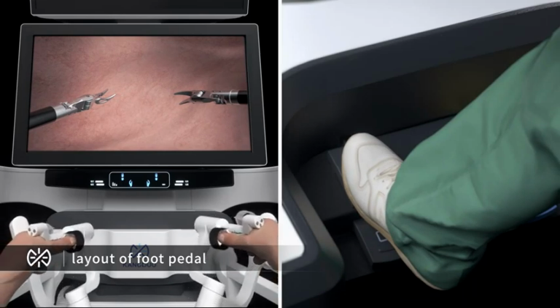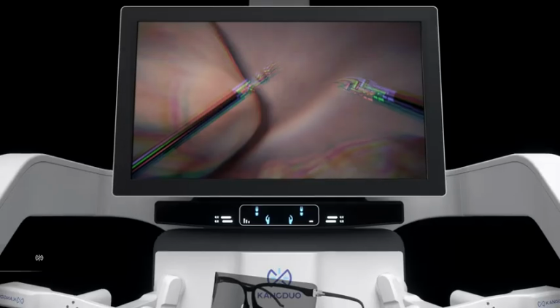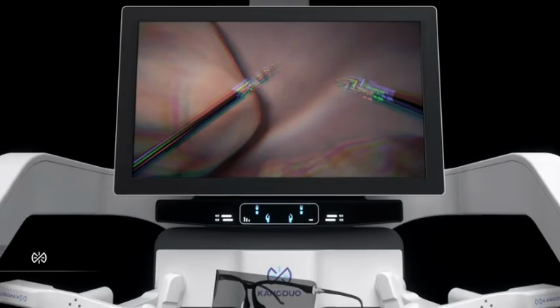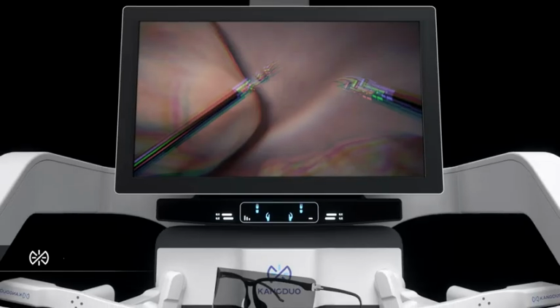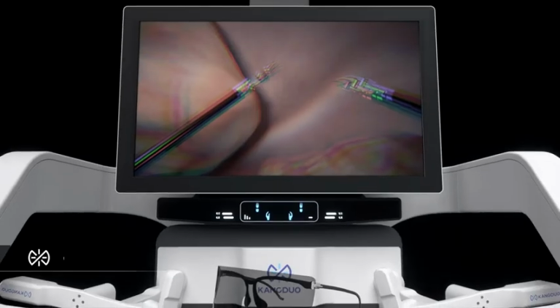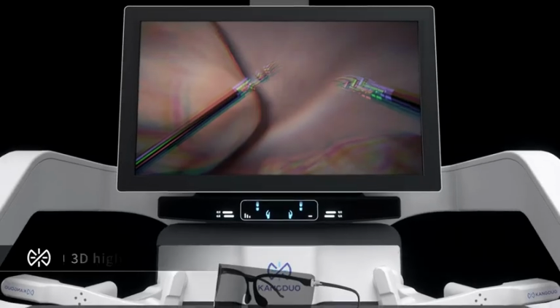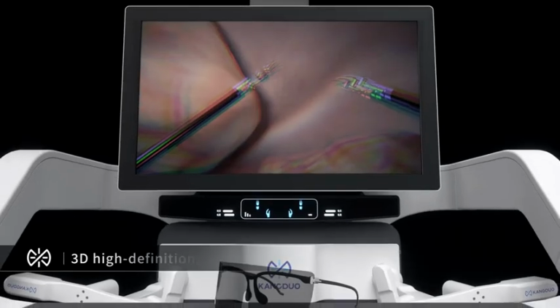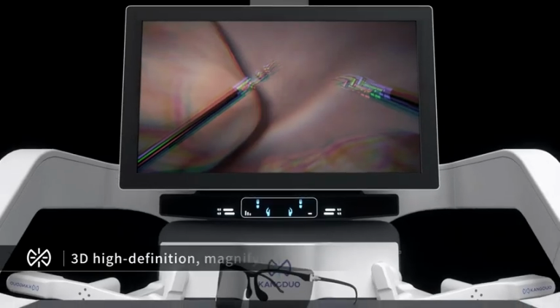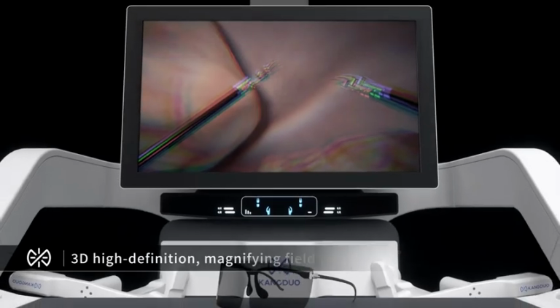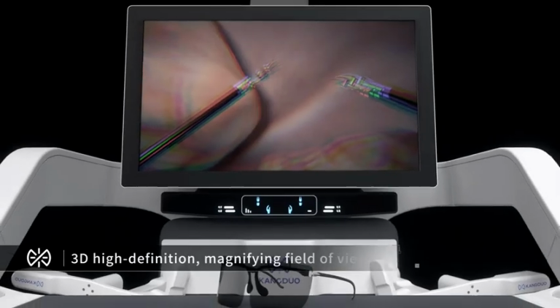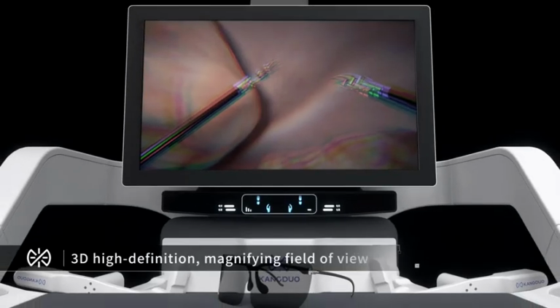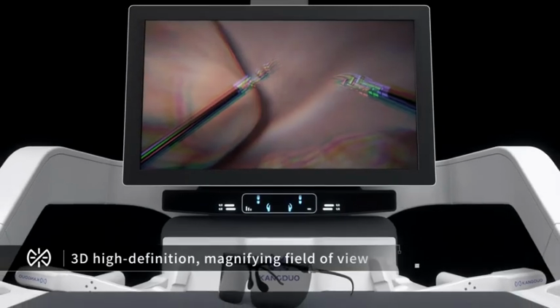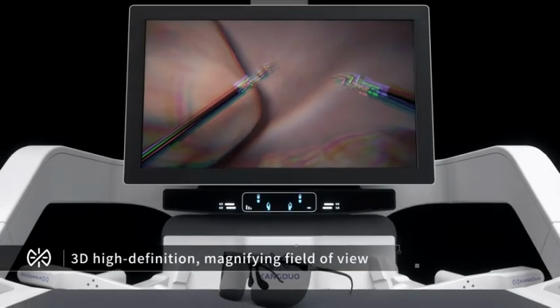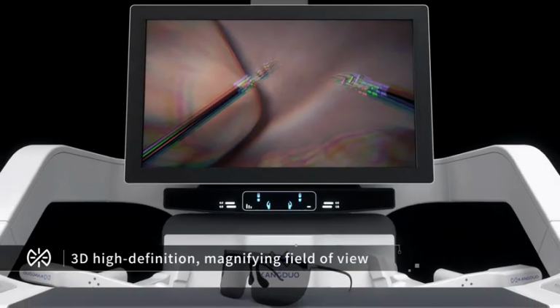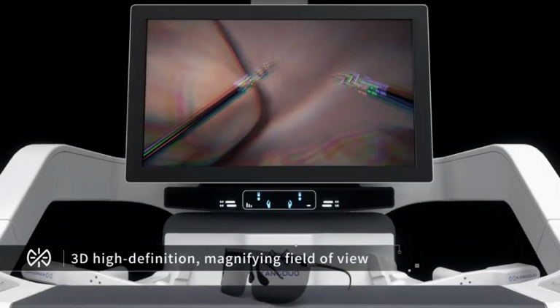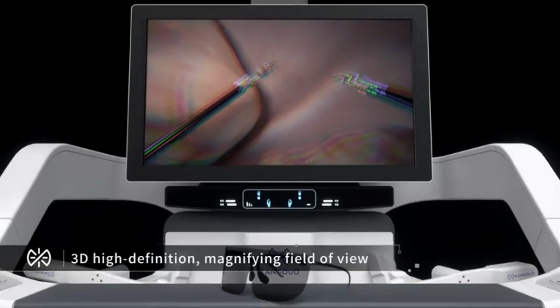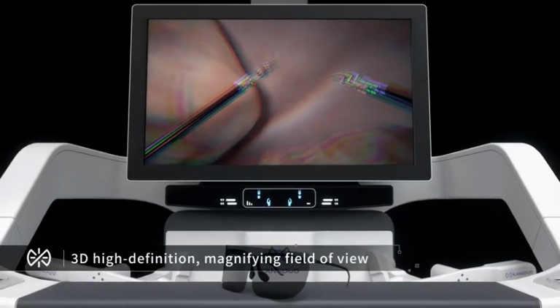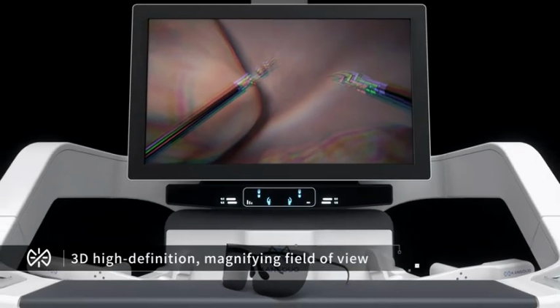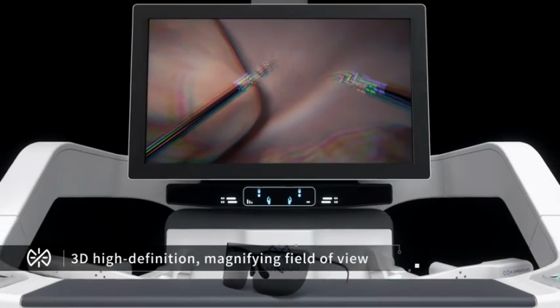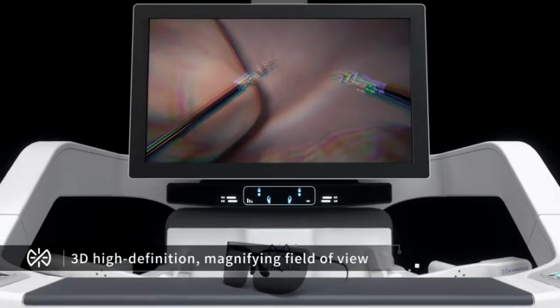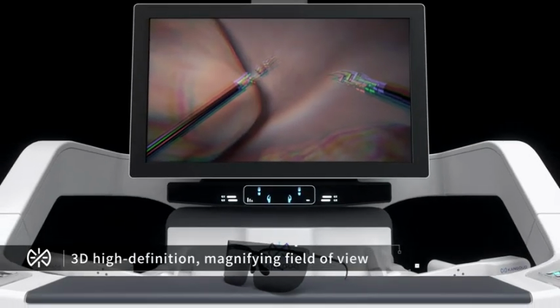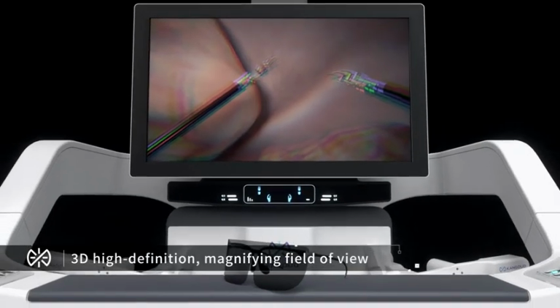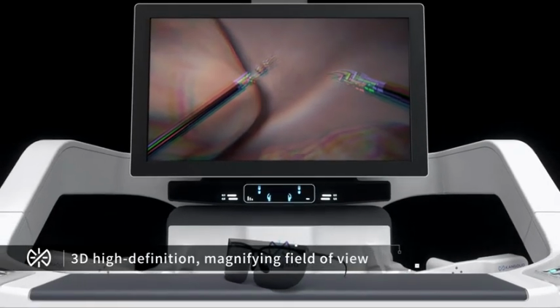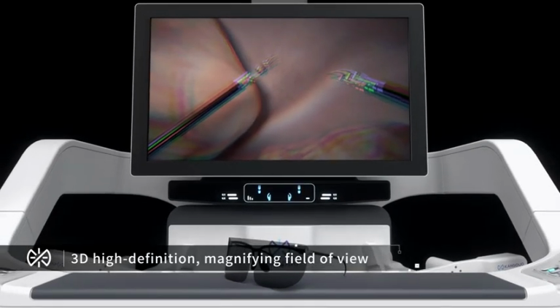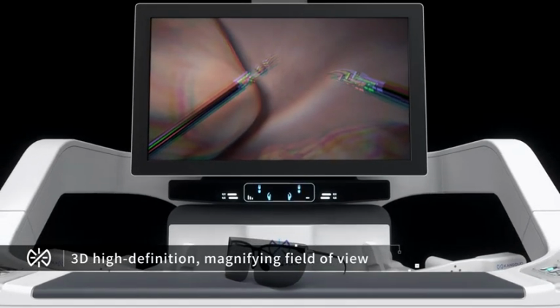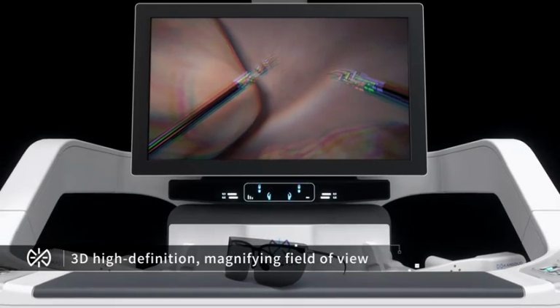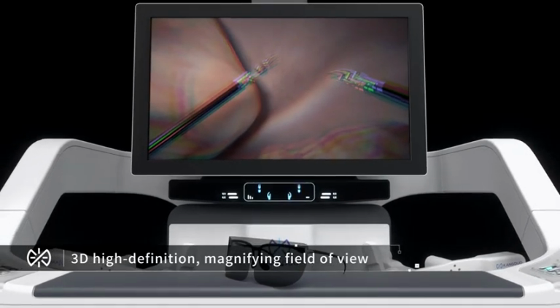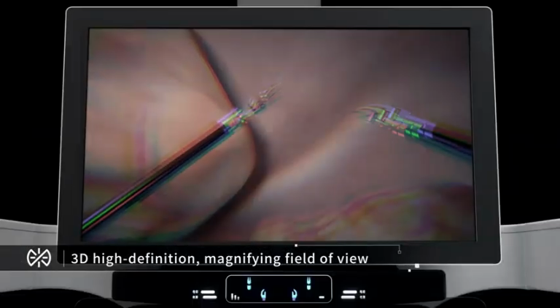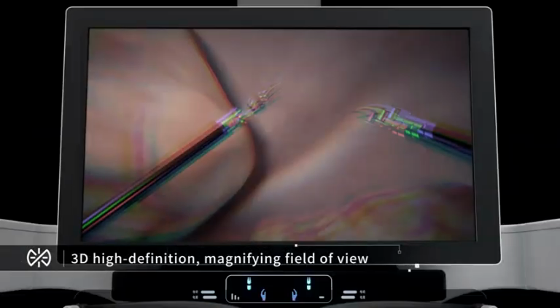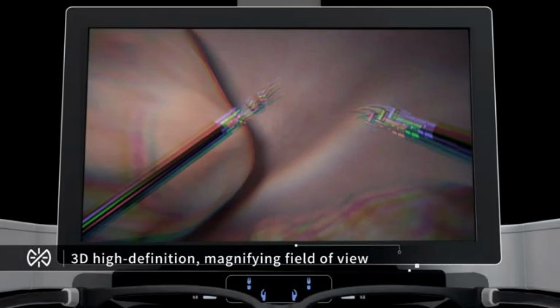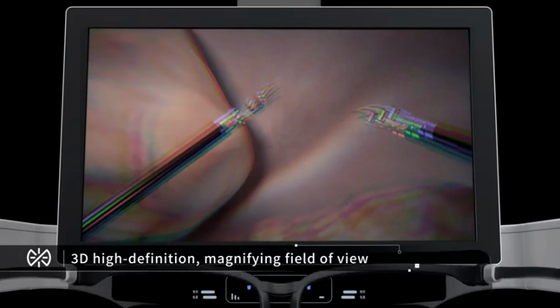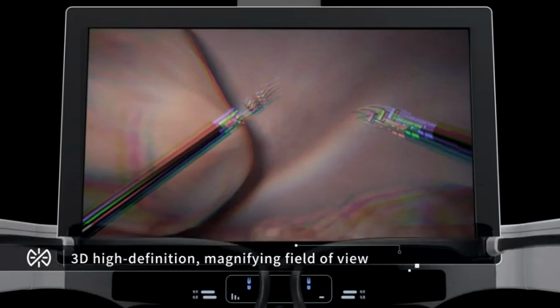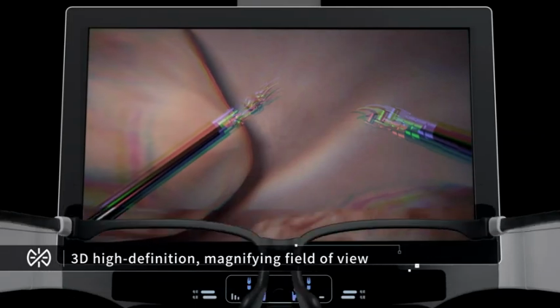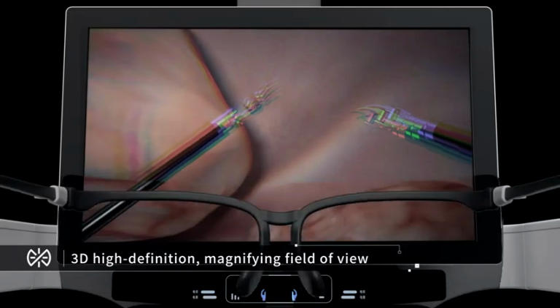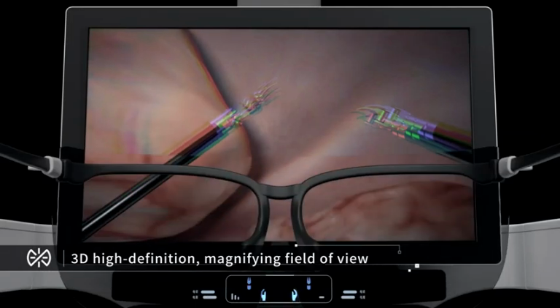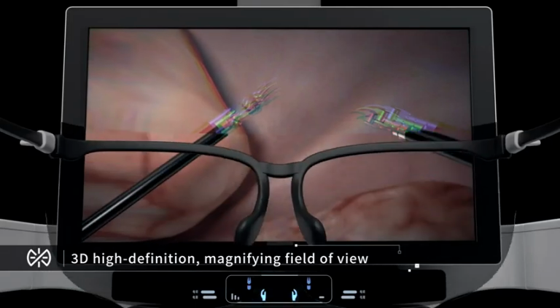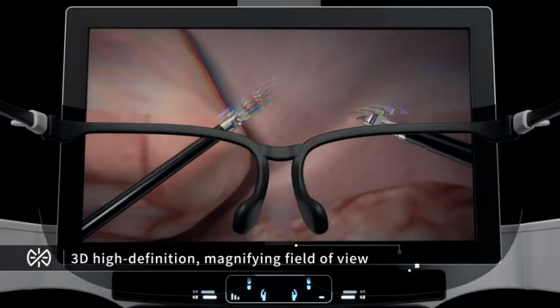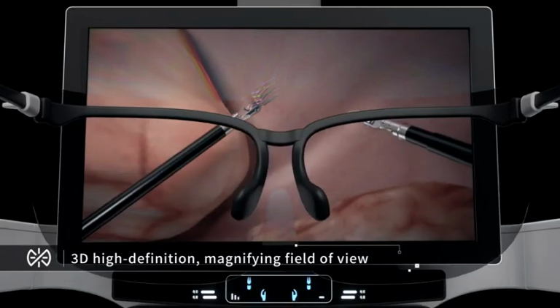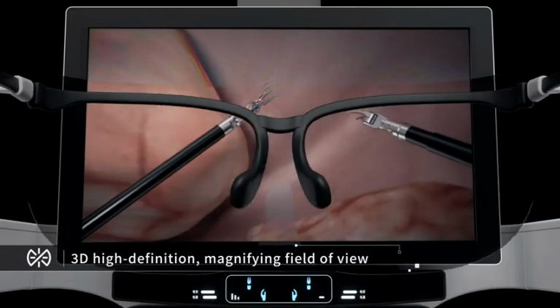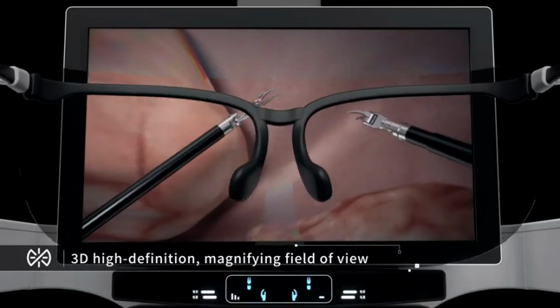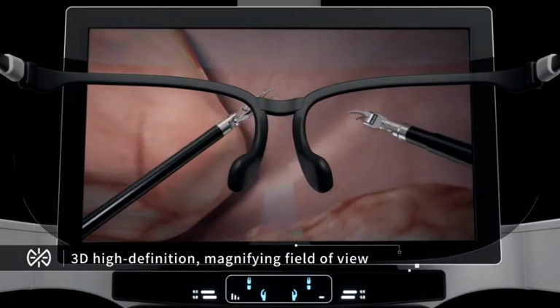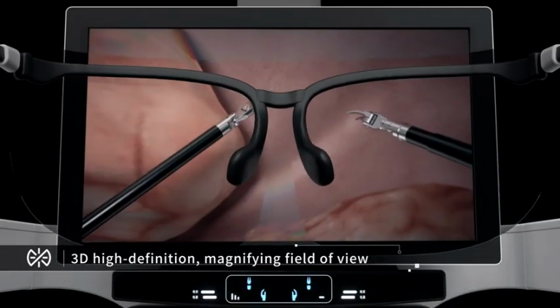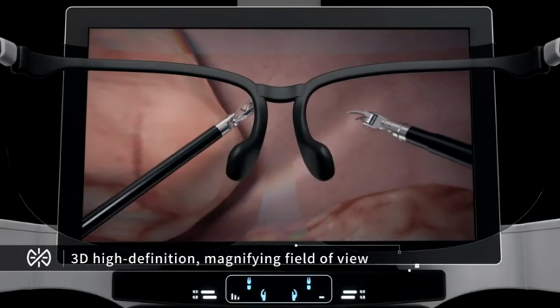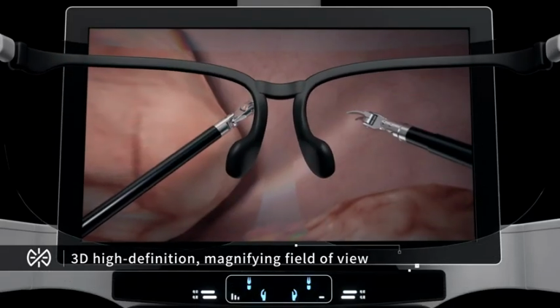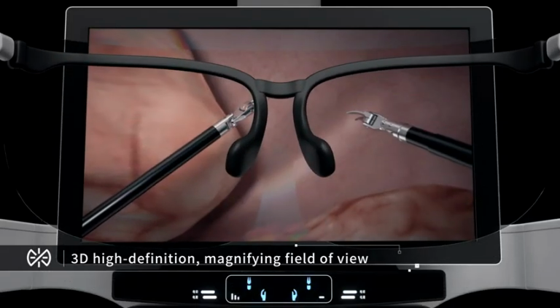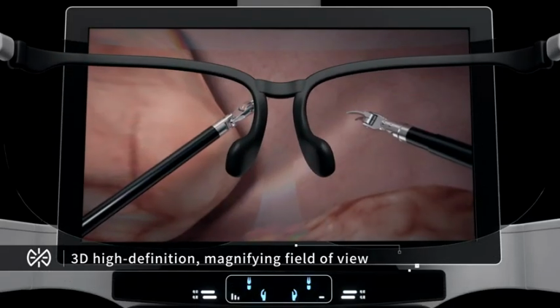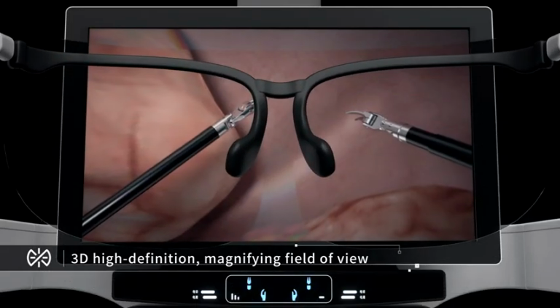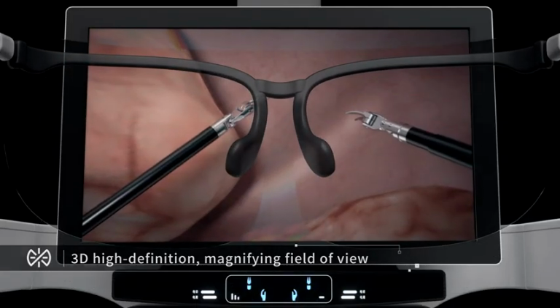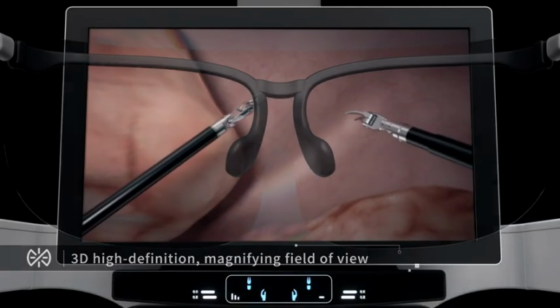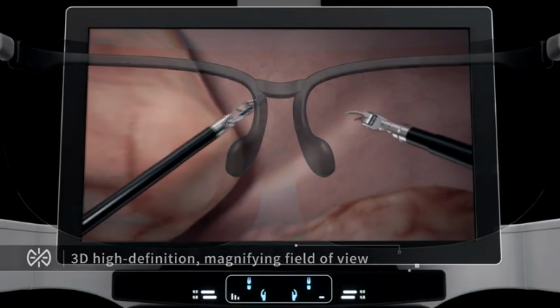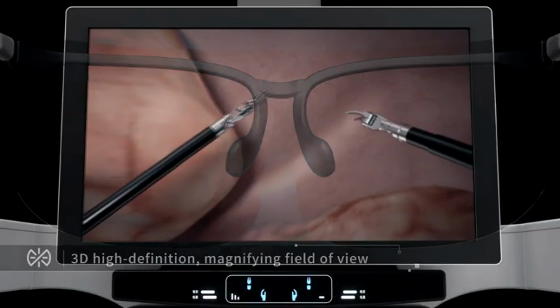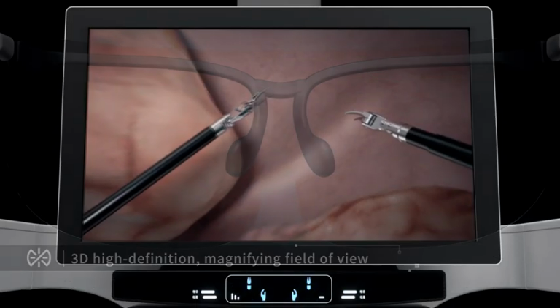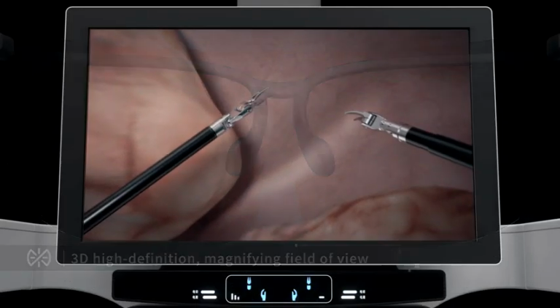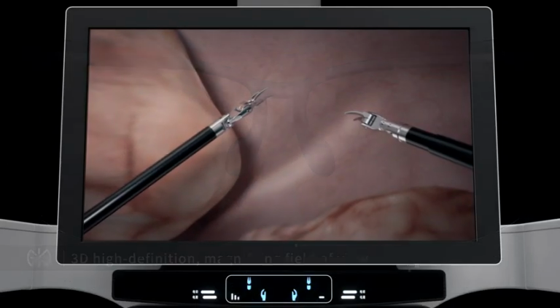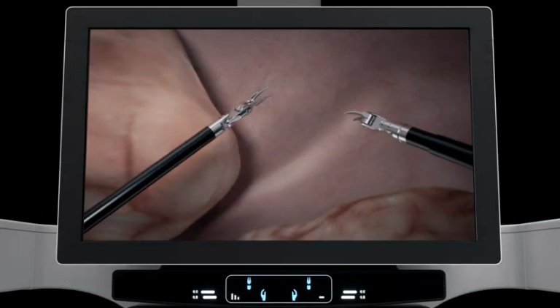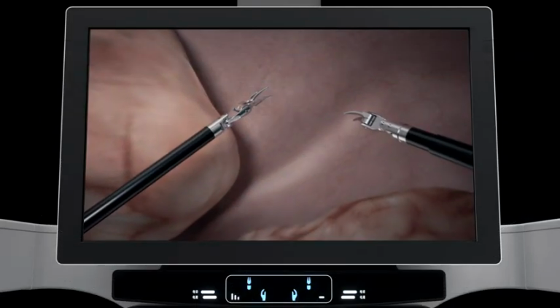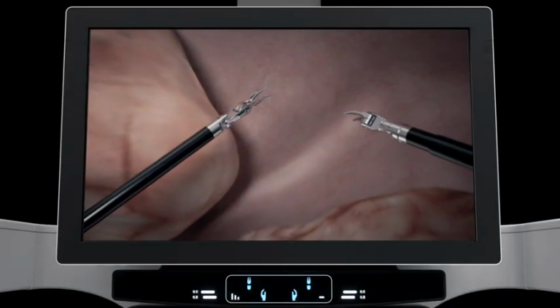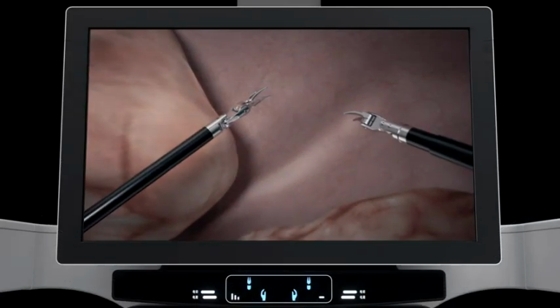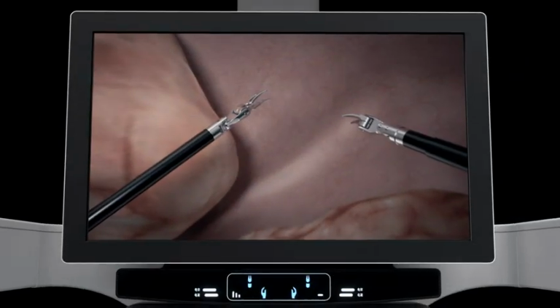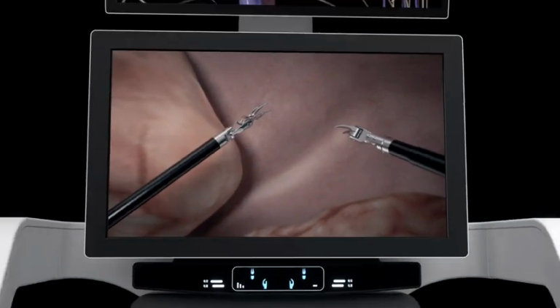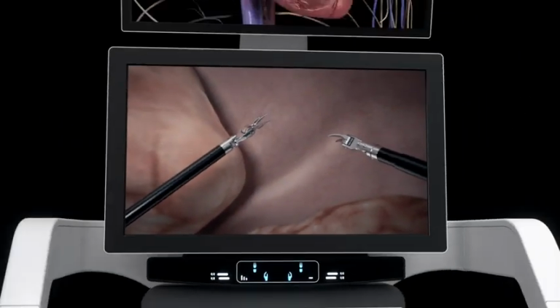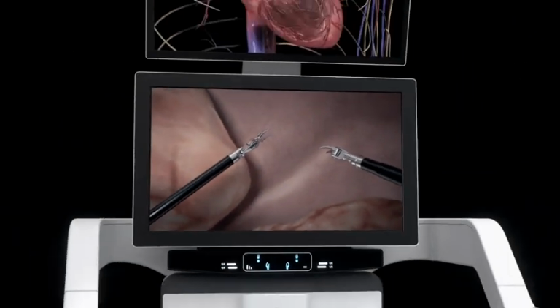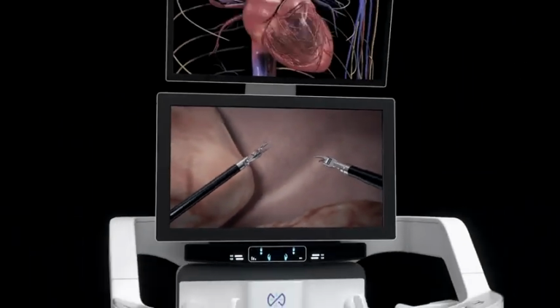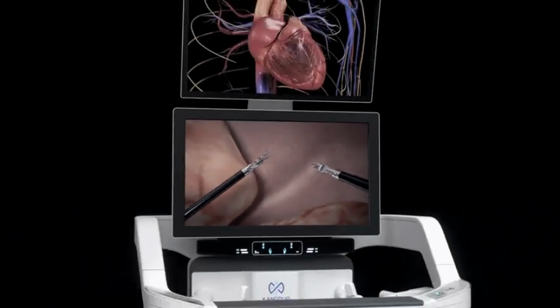1080p stereoscopic image display and 3D depth perception provide an immersive operating experience.